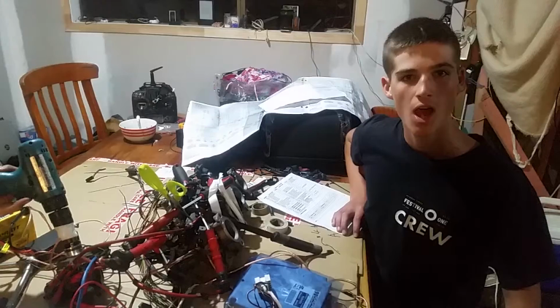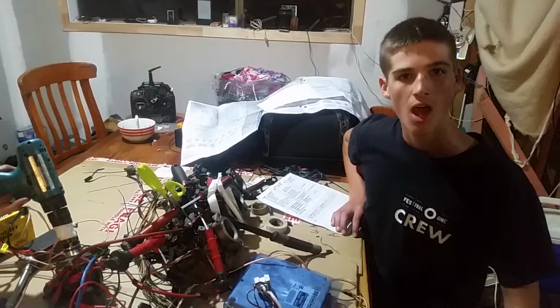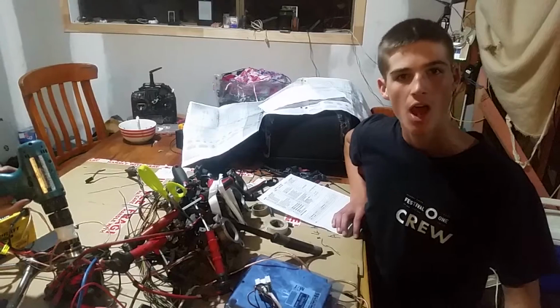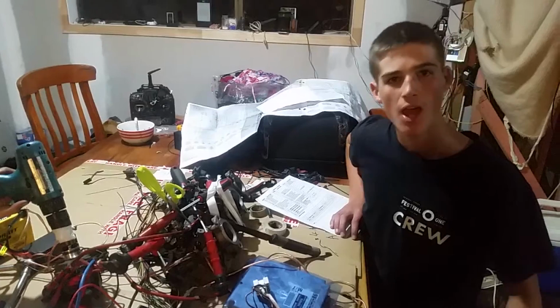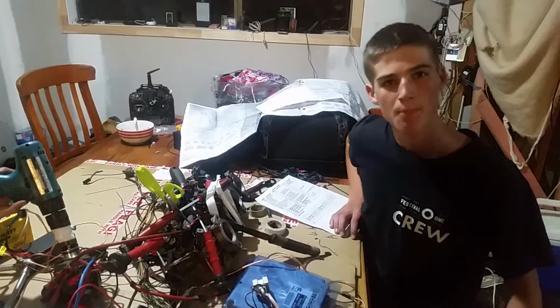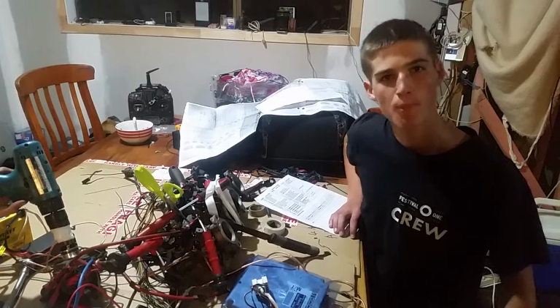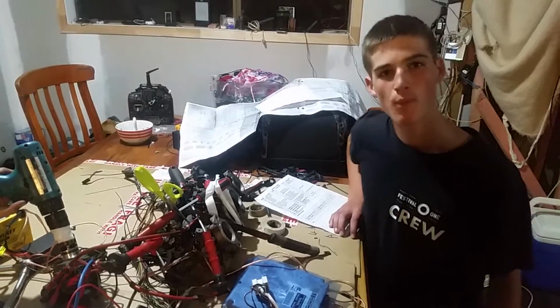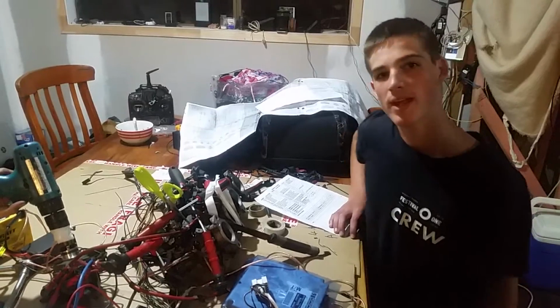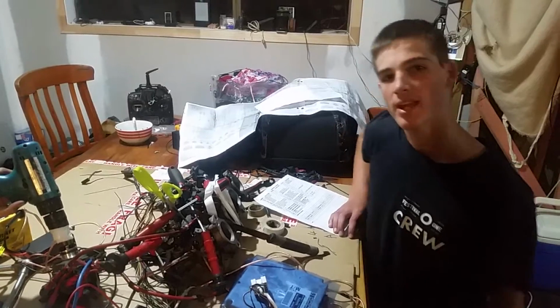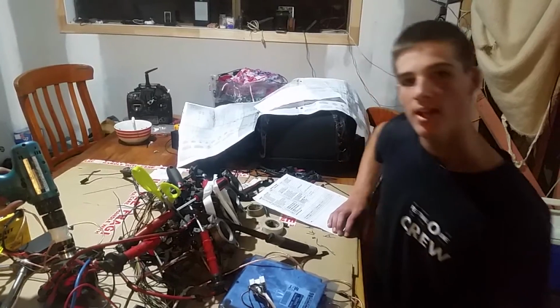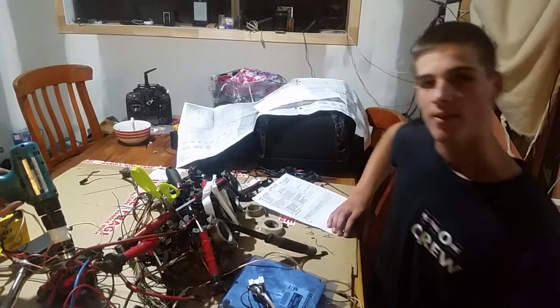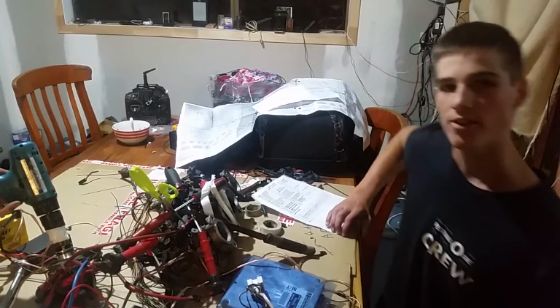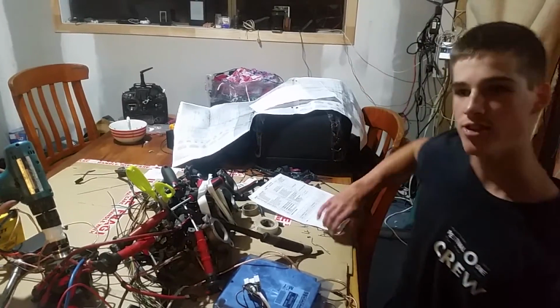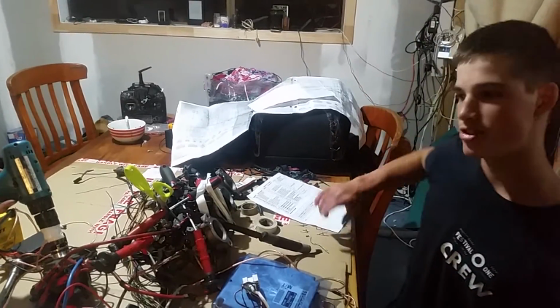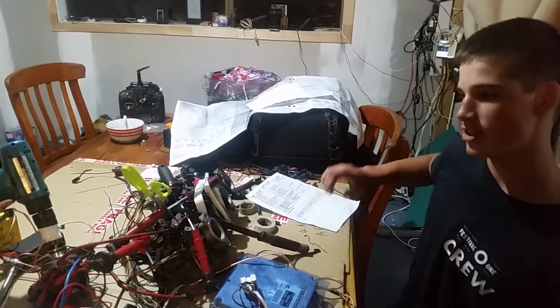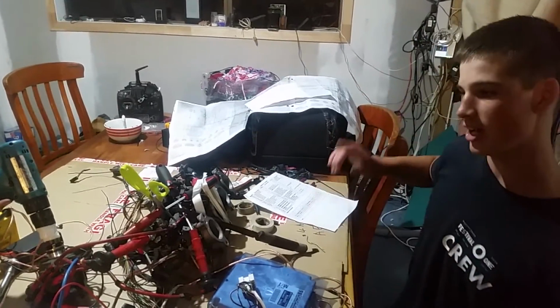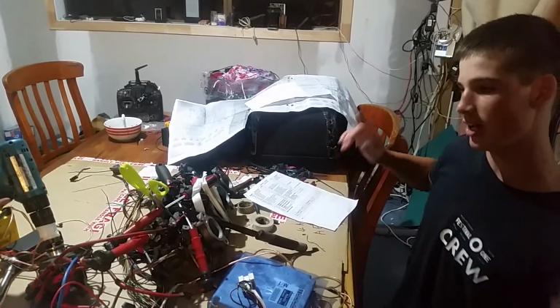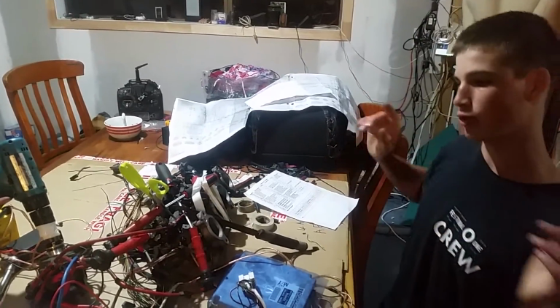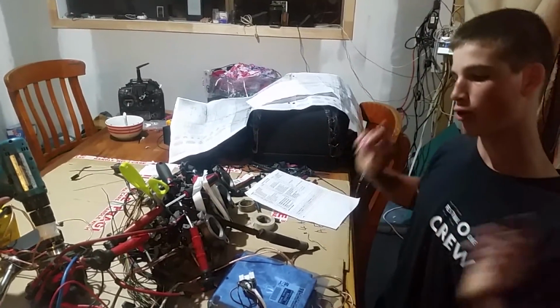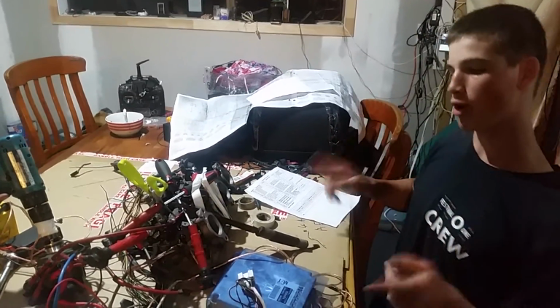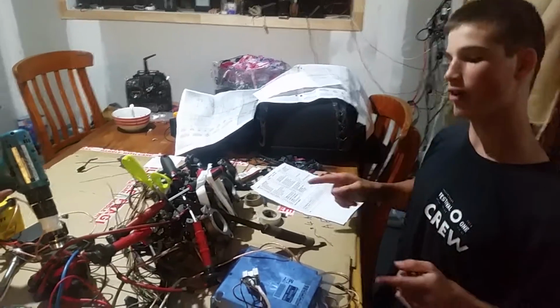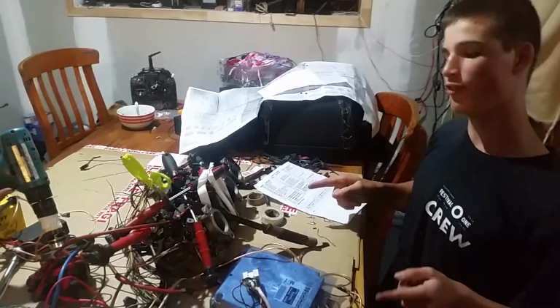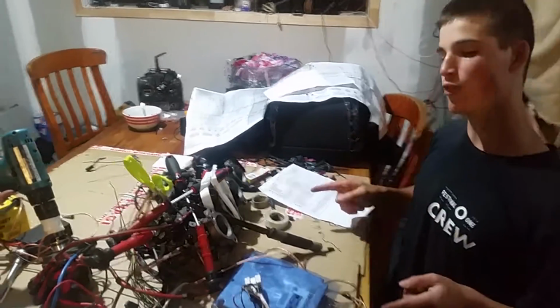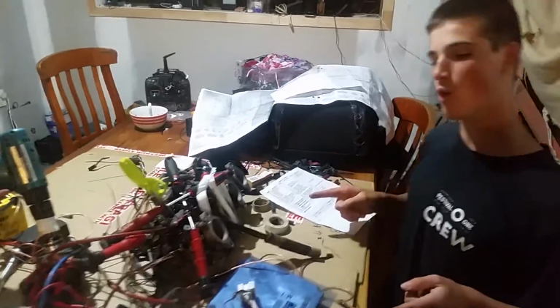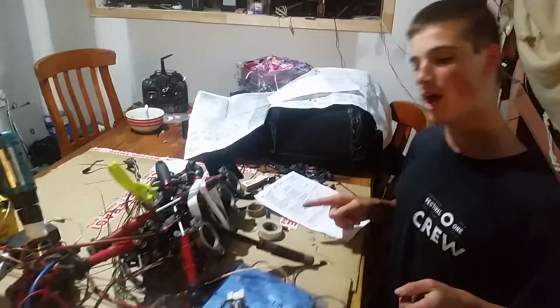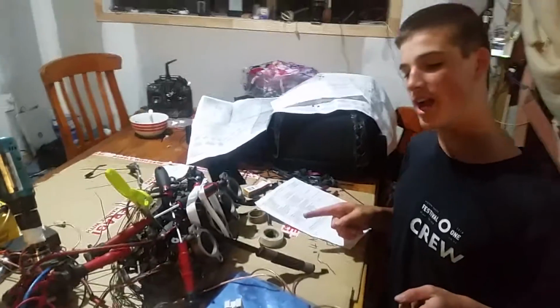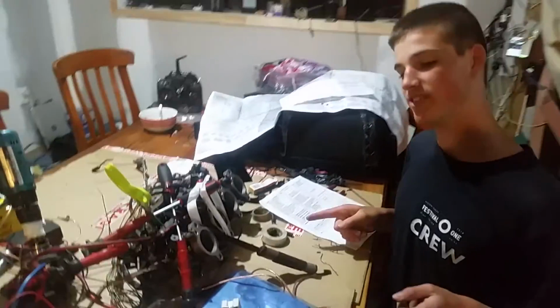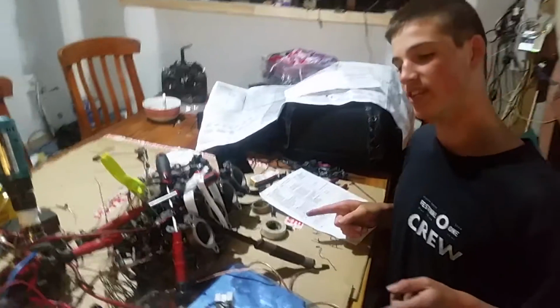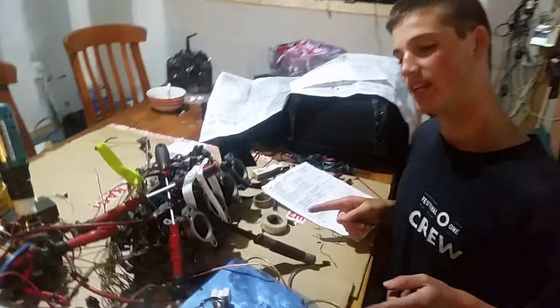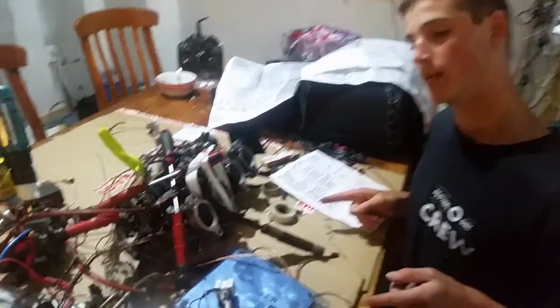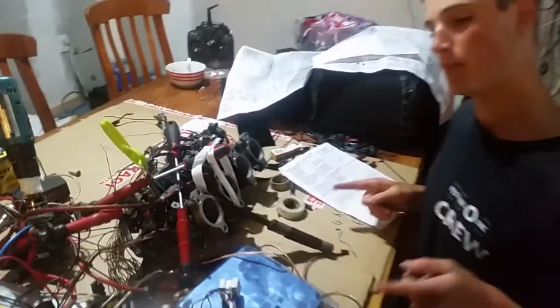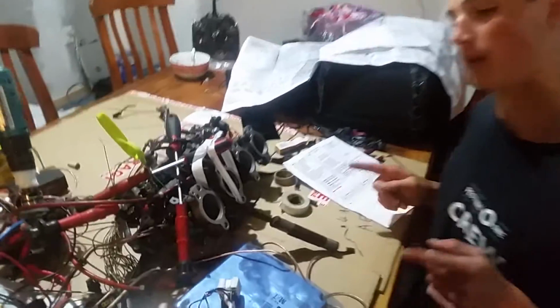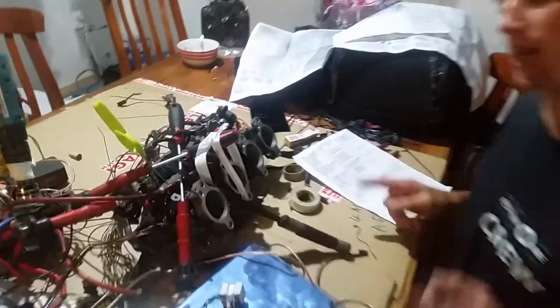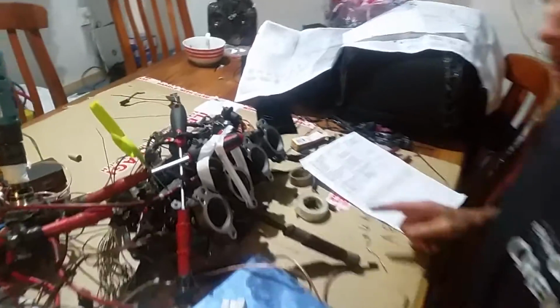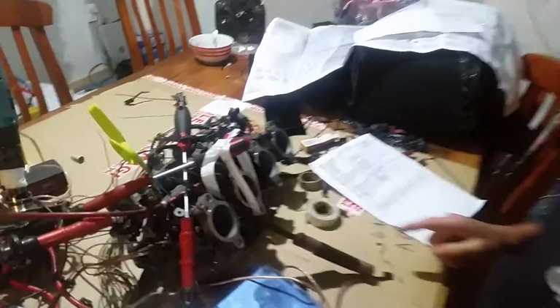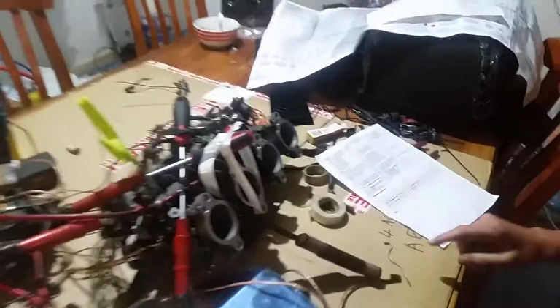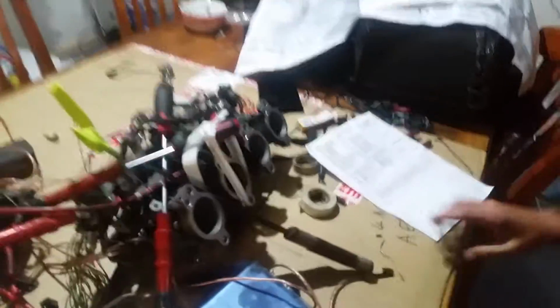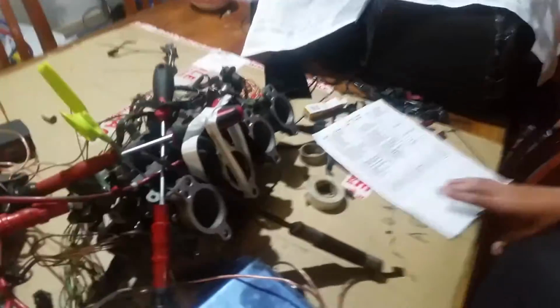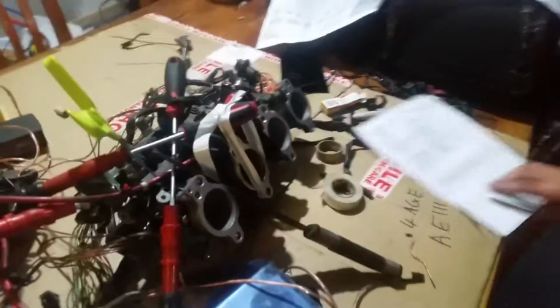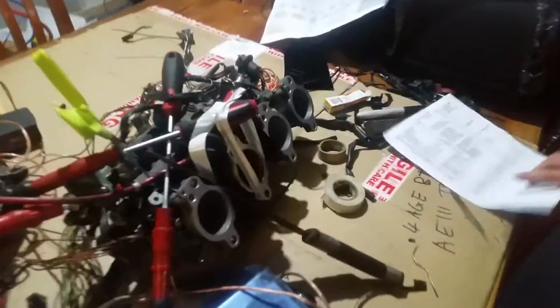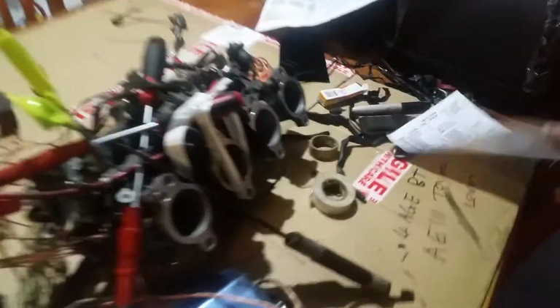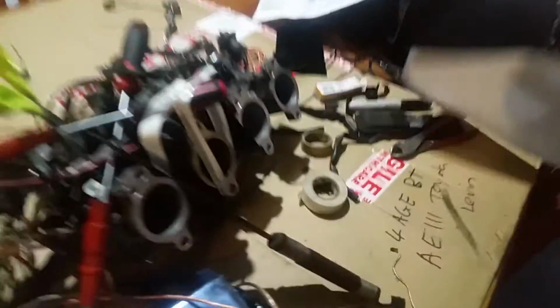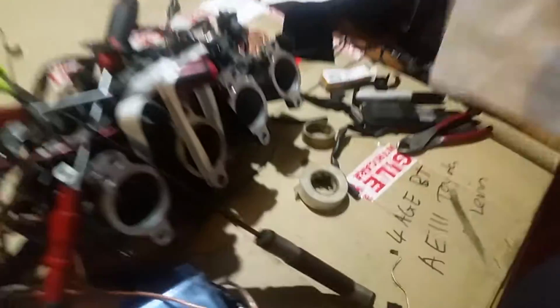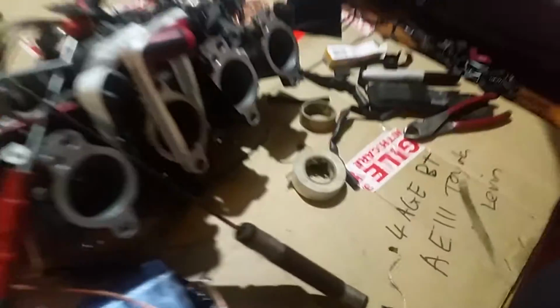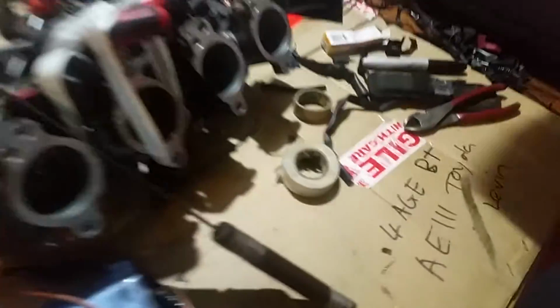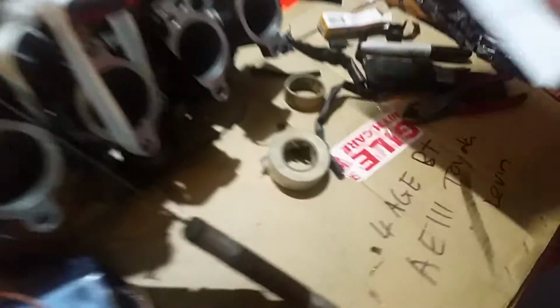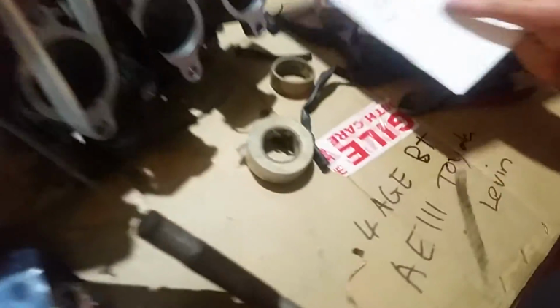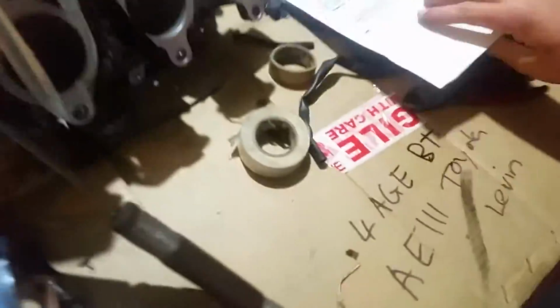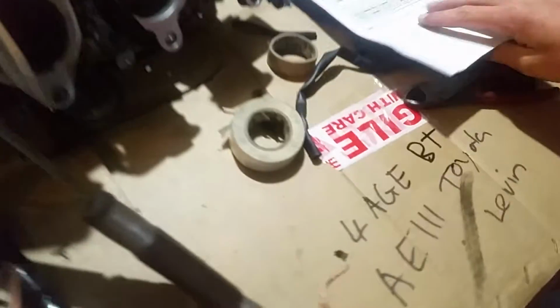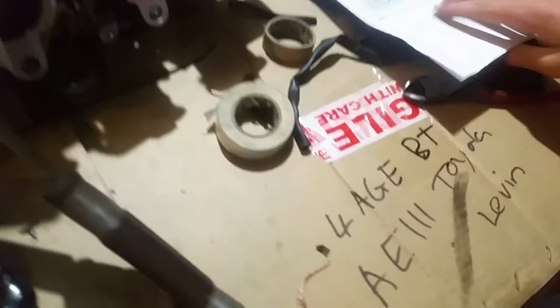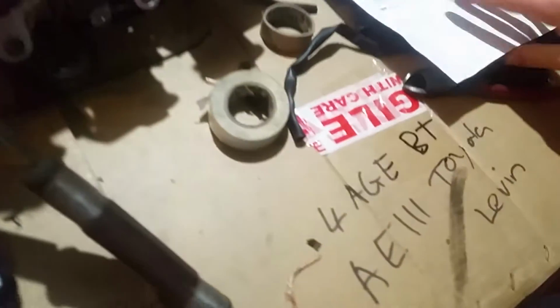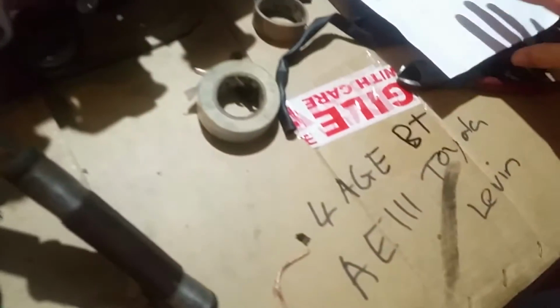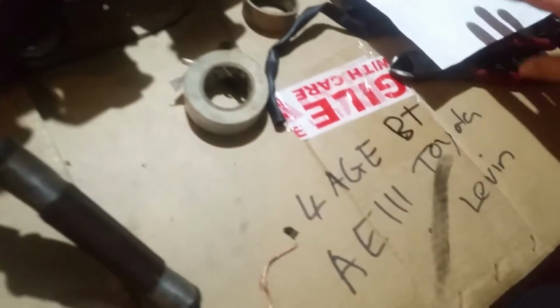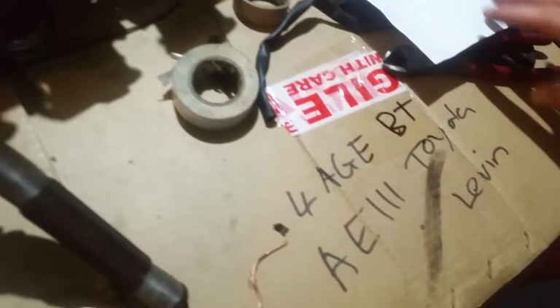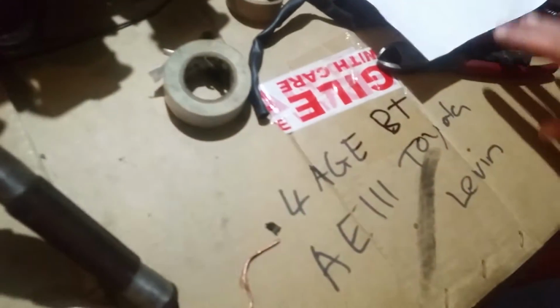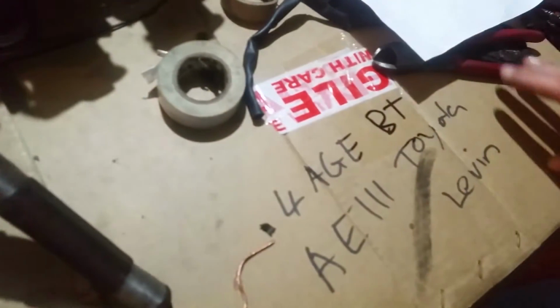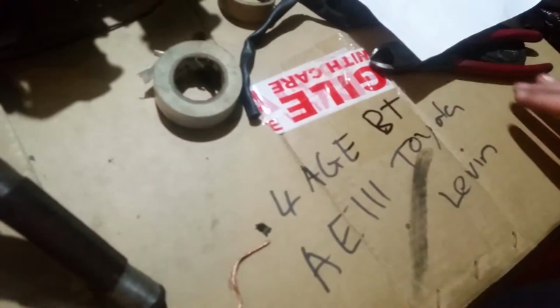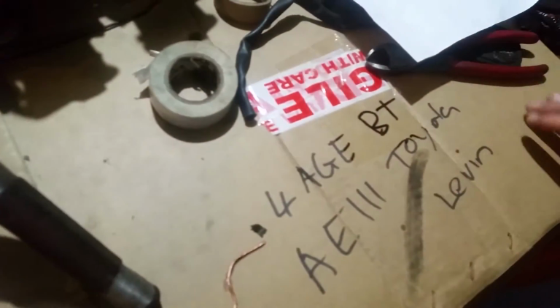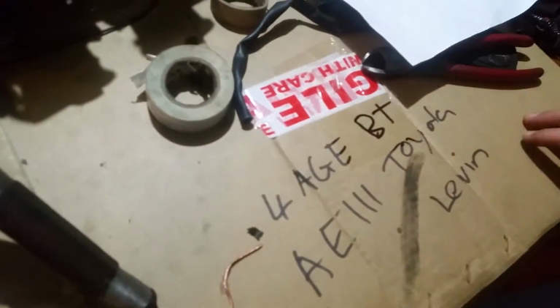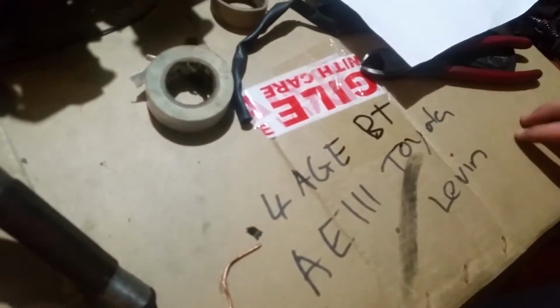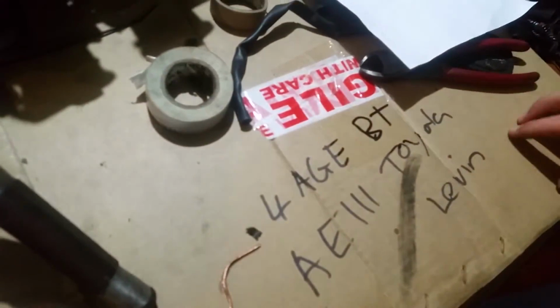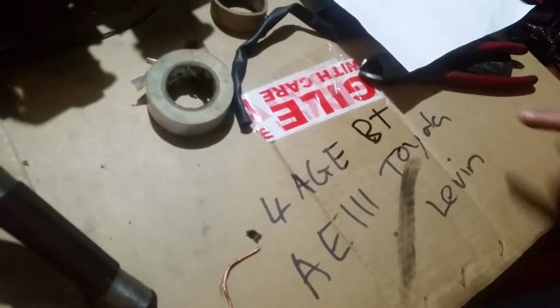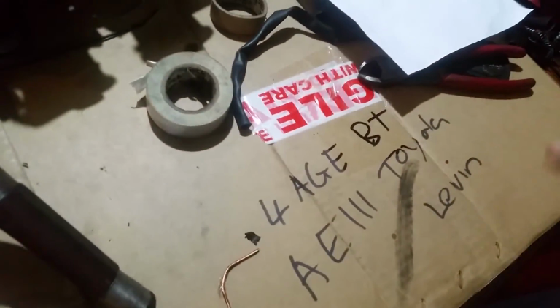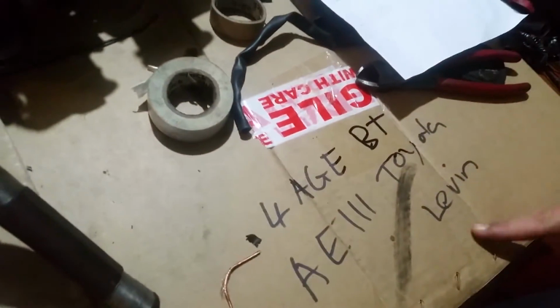Hi, Paul here. This is the Toyota 4AGE black top 20 valve out of an AE111 Toyota Levin.